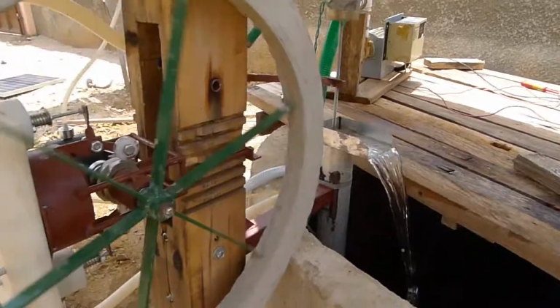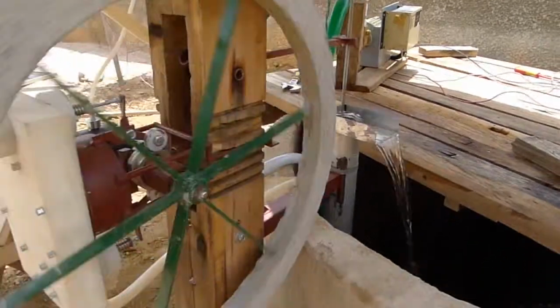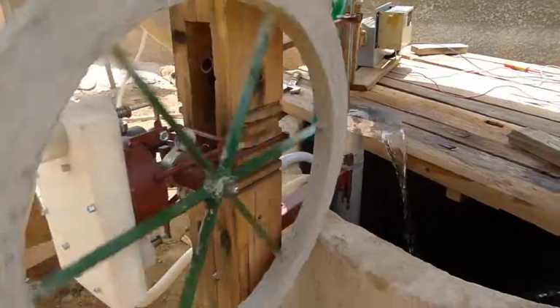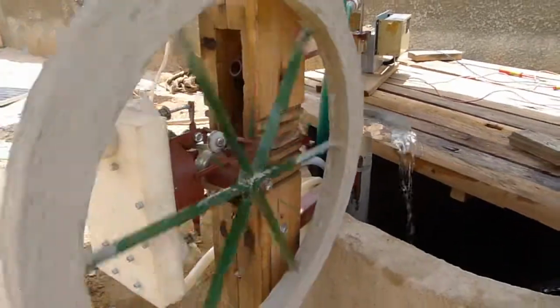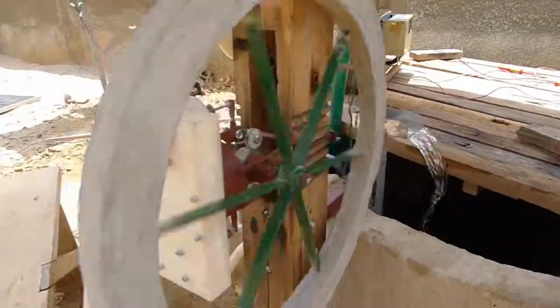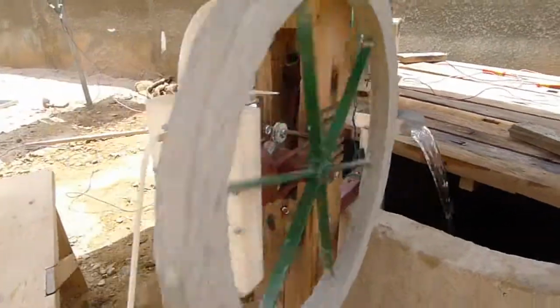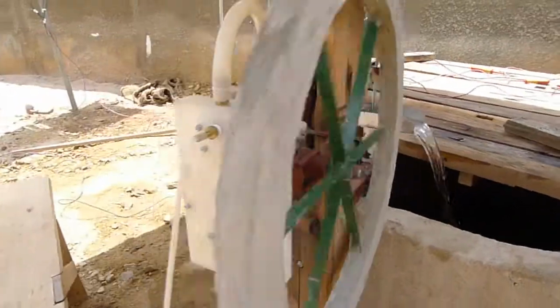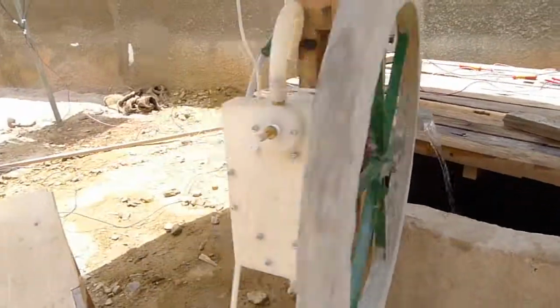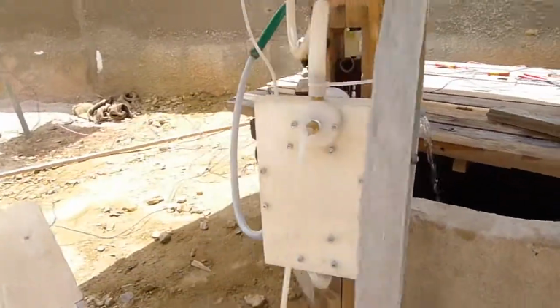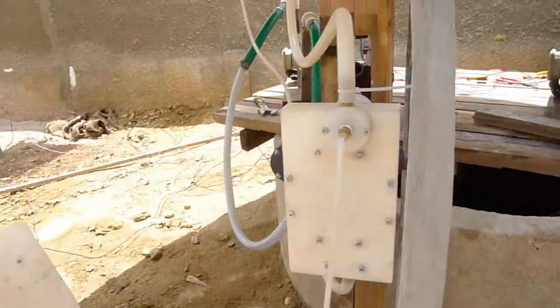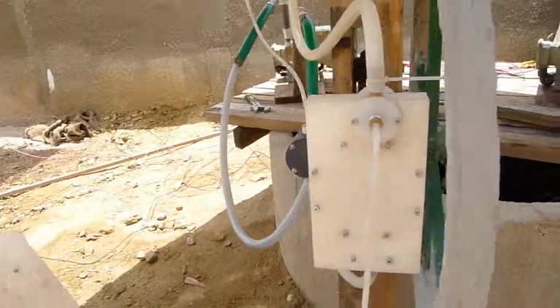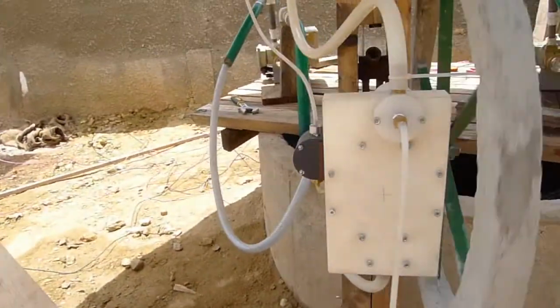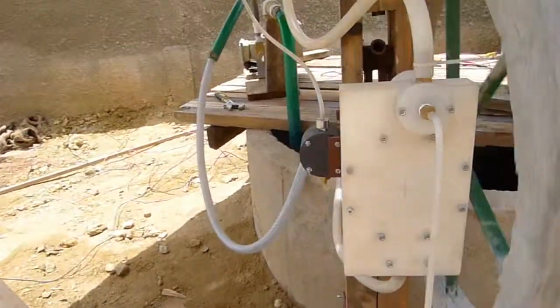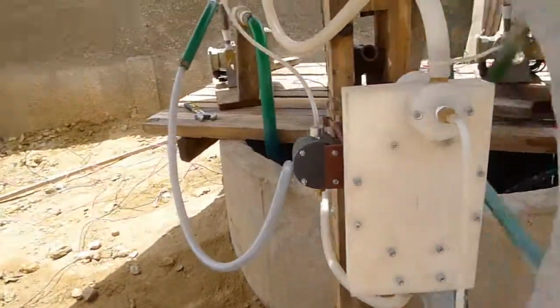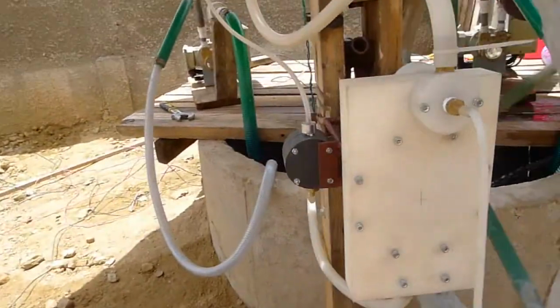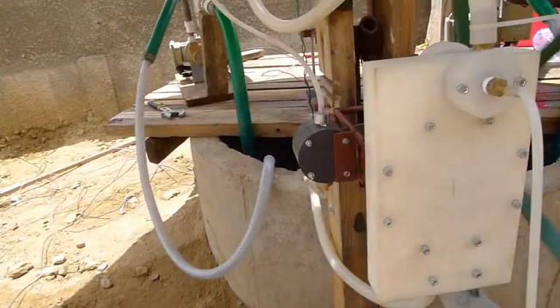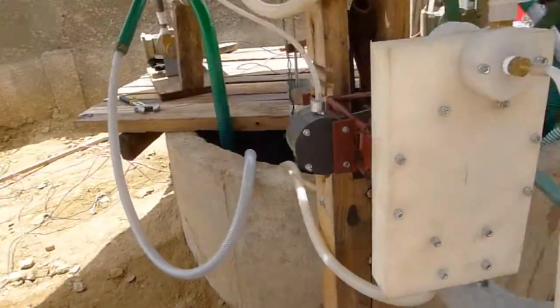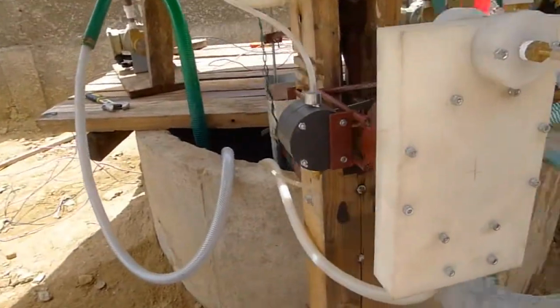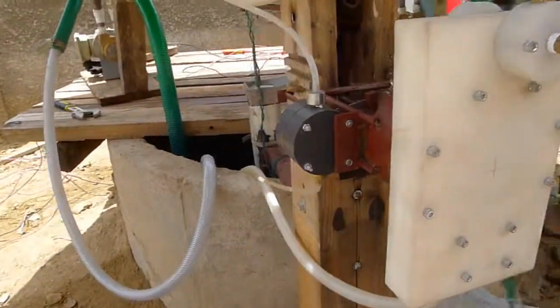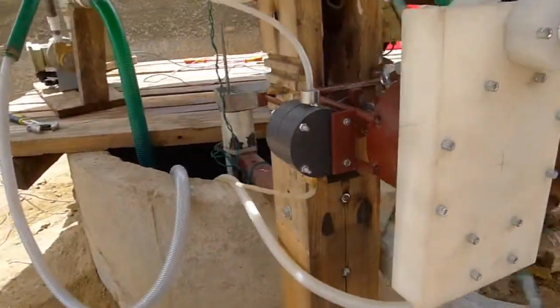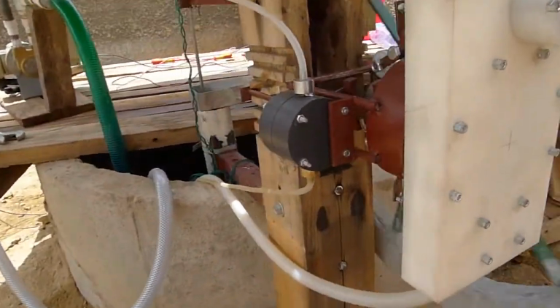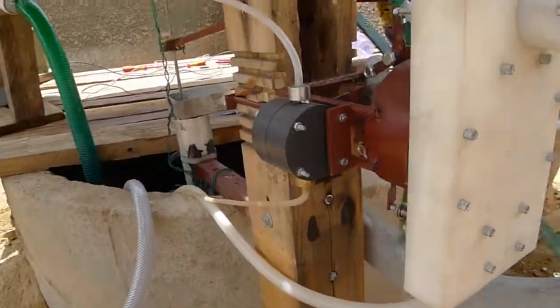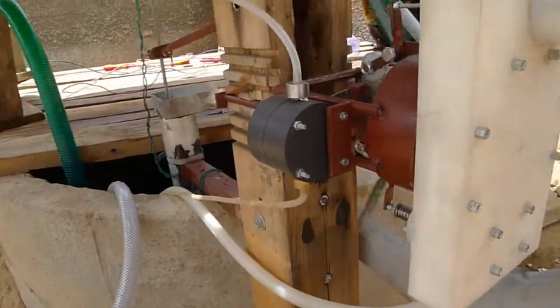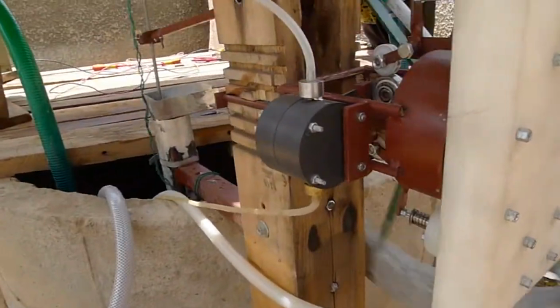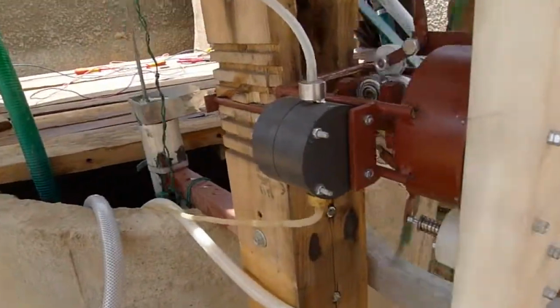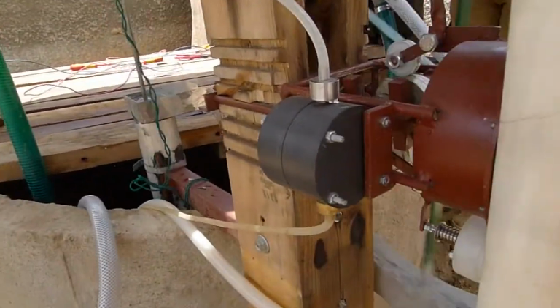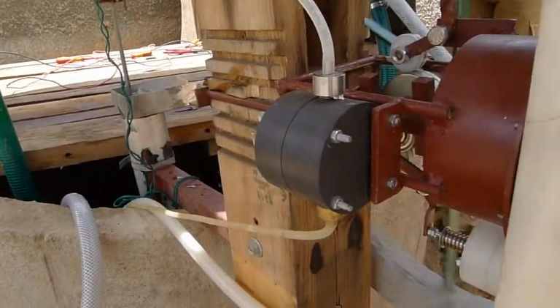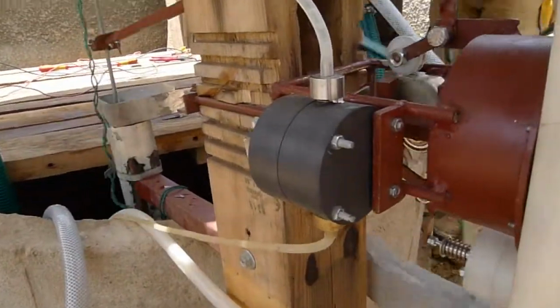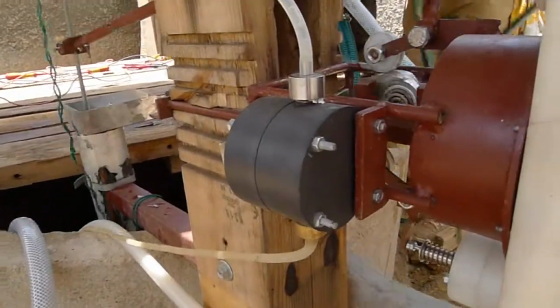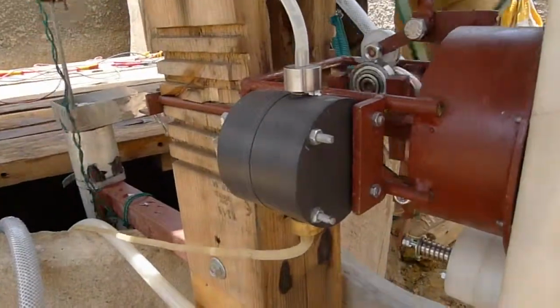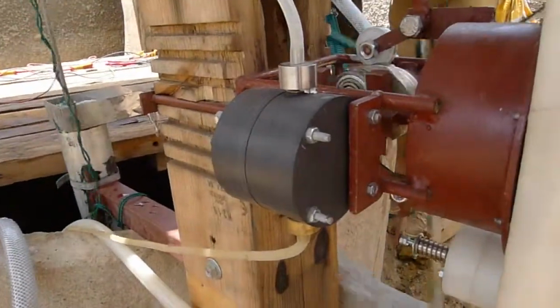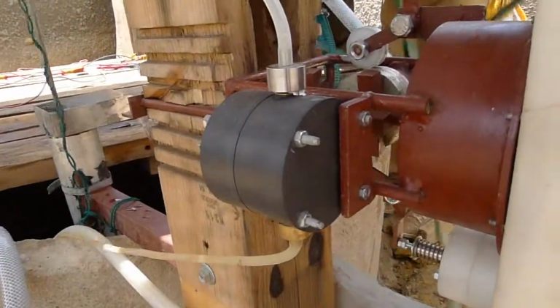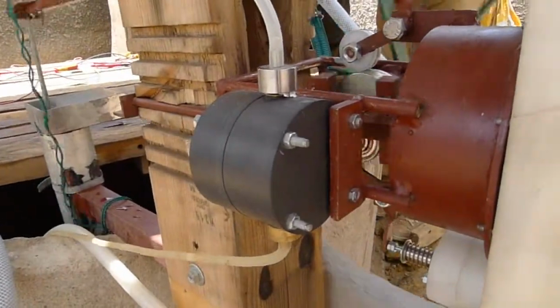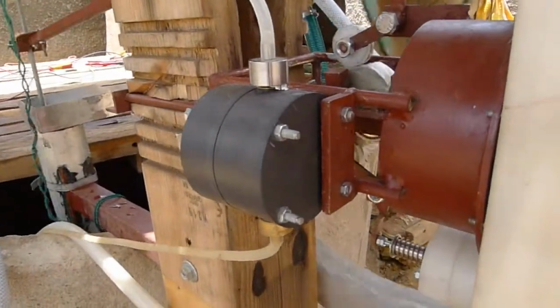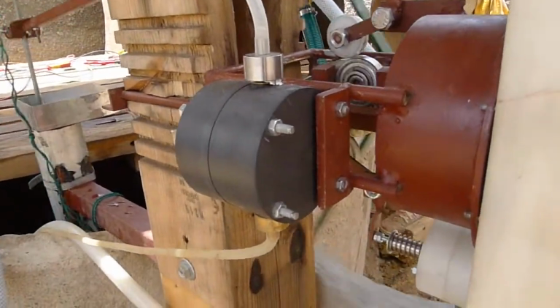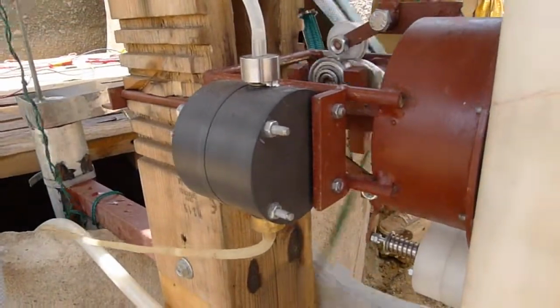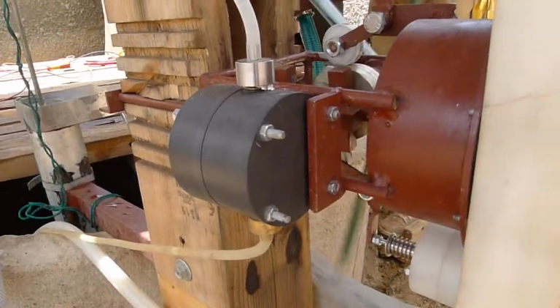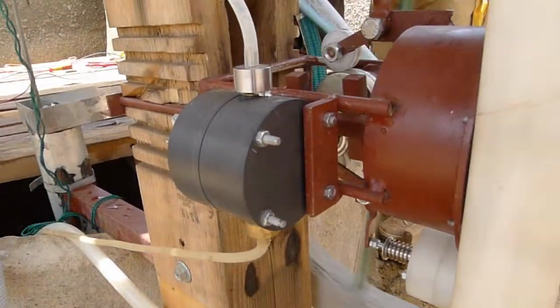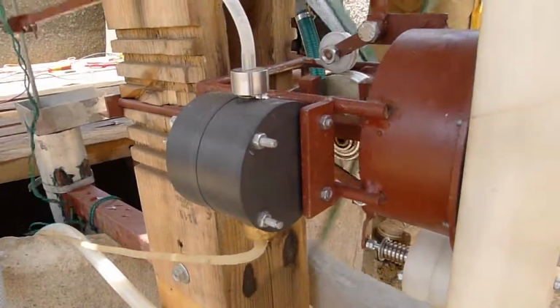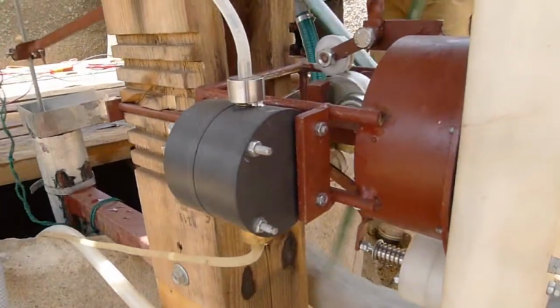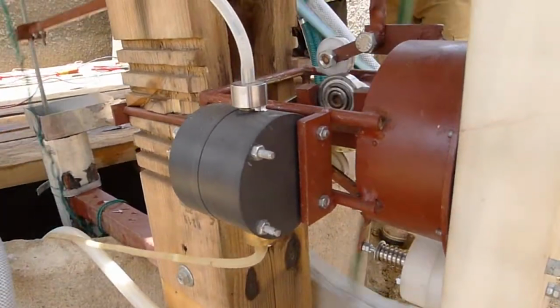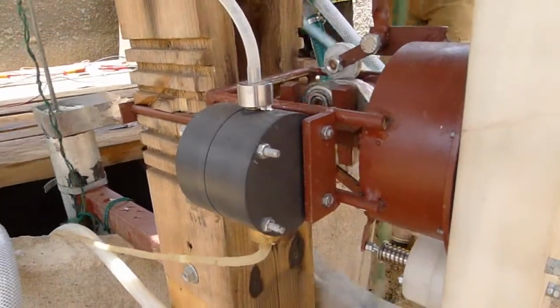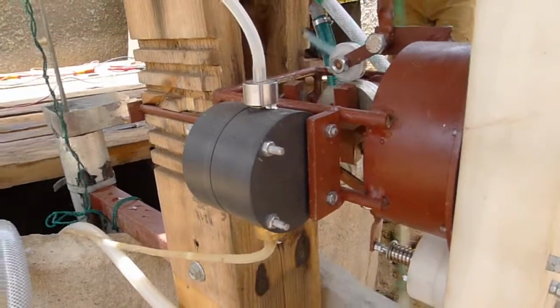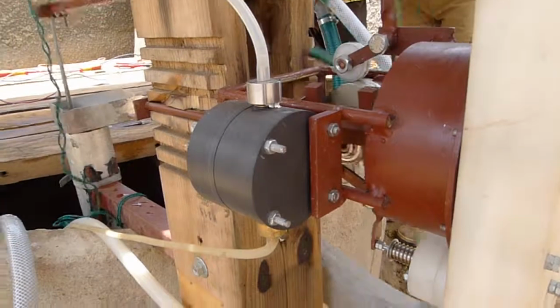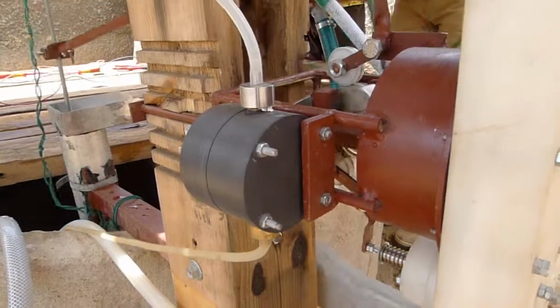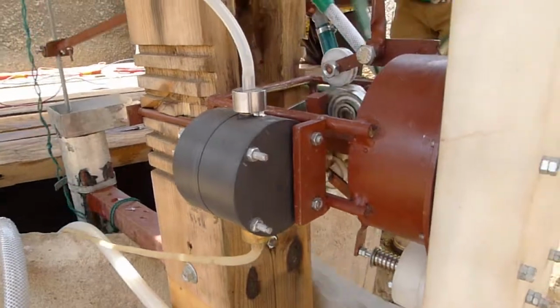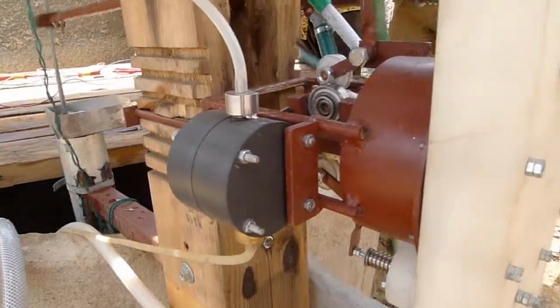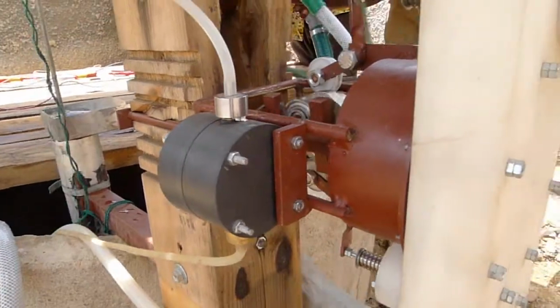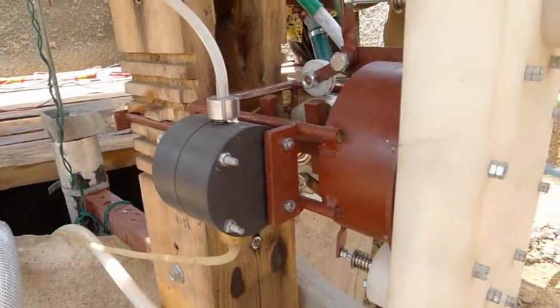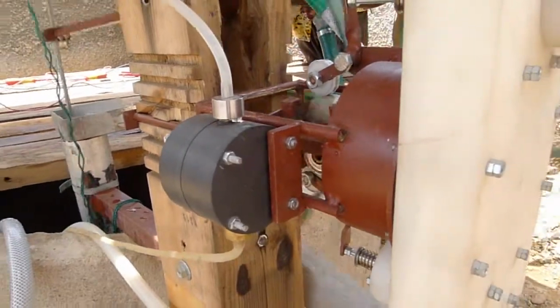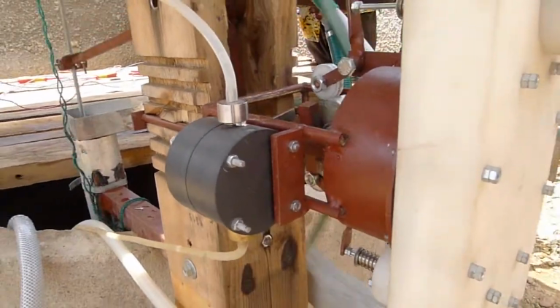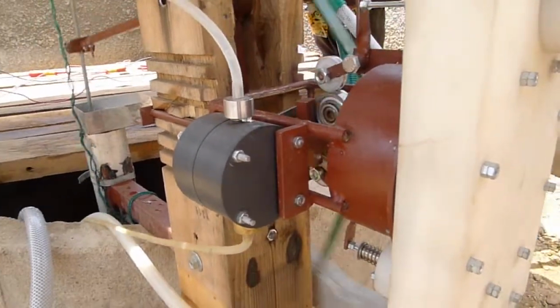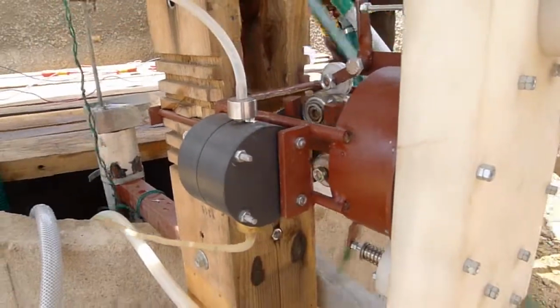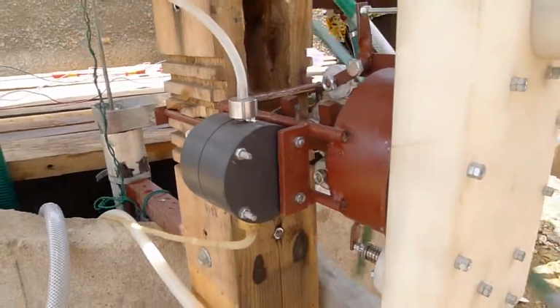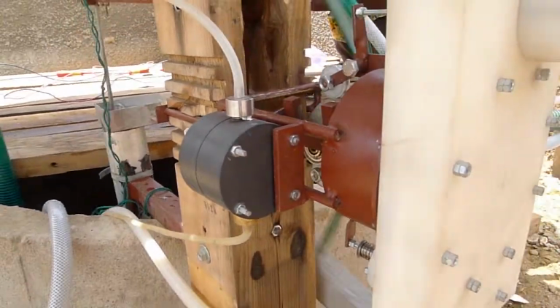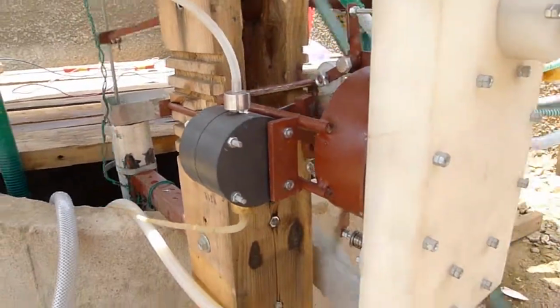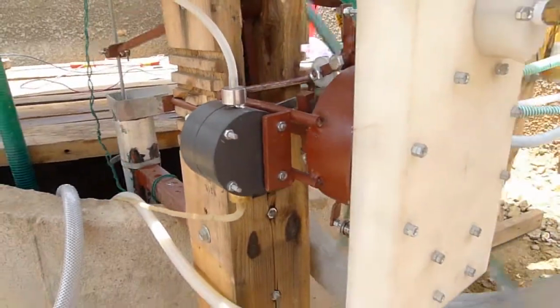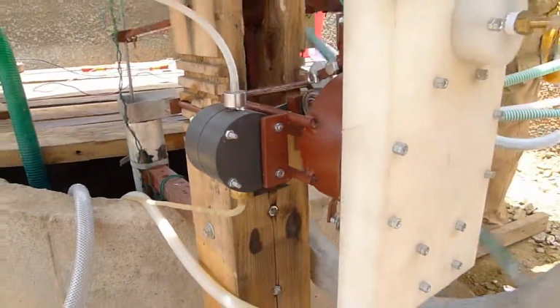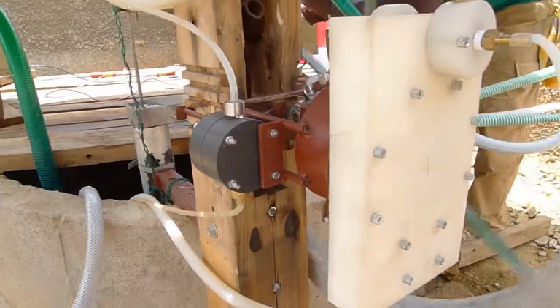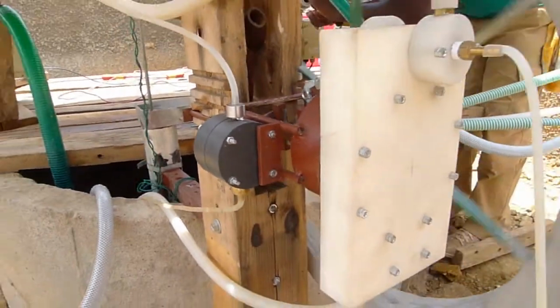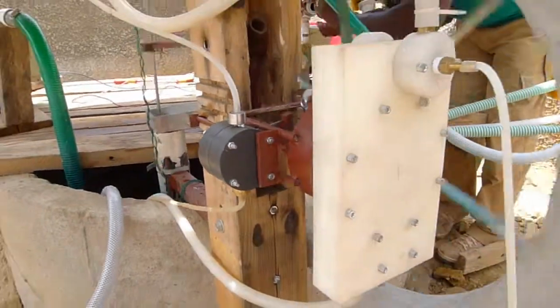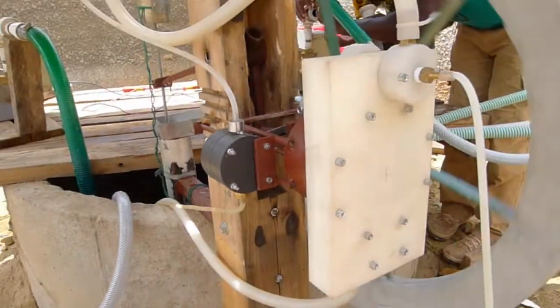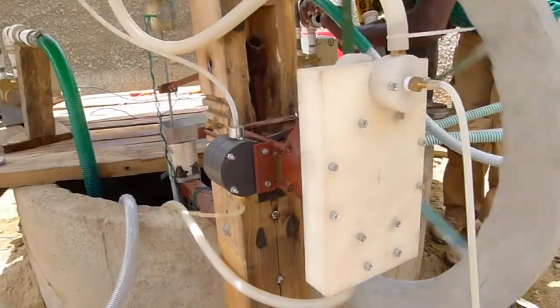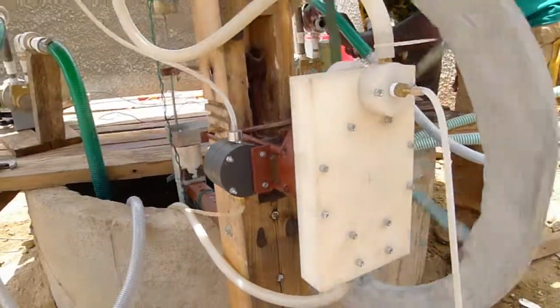There's also a little pump on the other side here, which is the recirculation pump, which recirculates the steam back into the boiler.